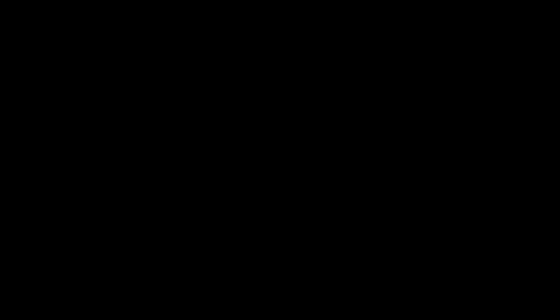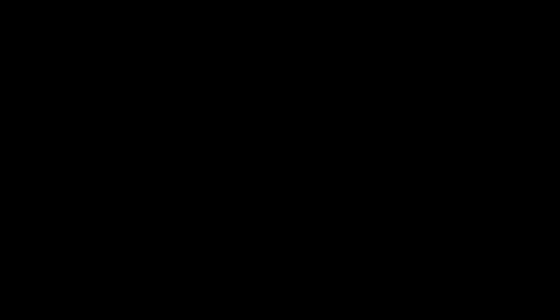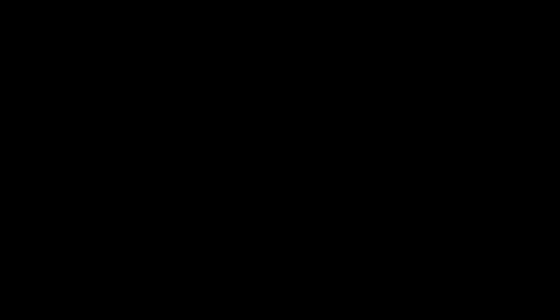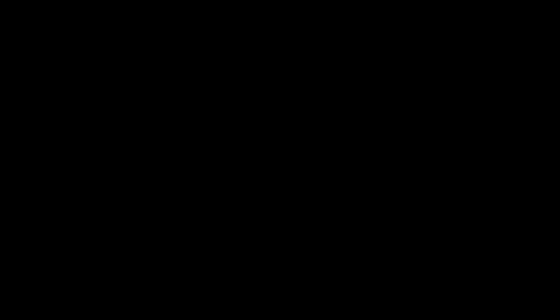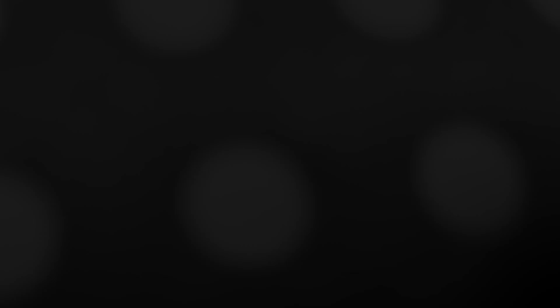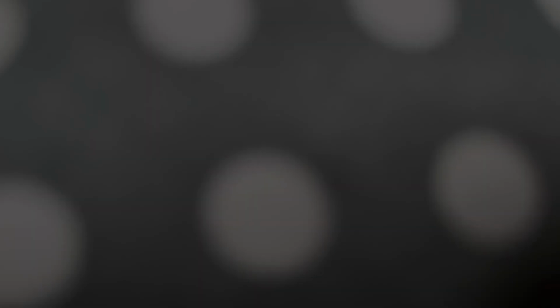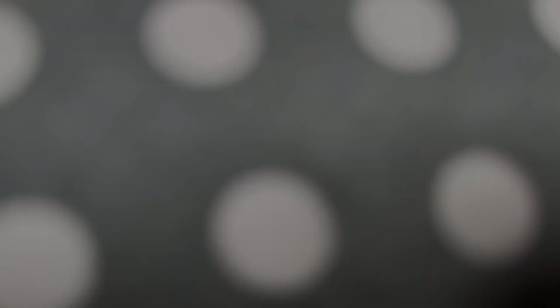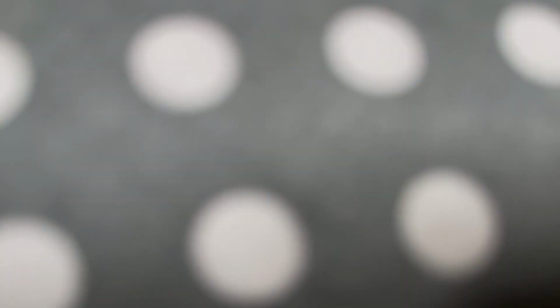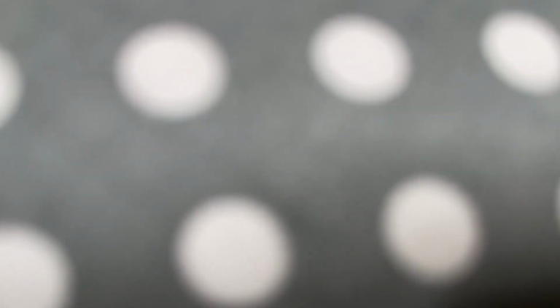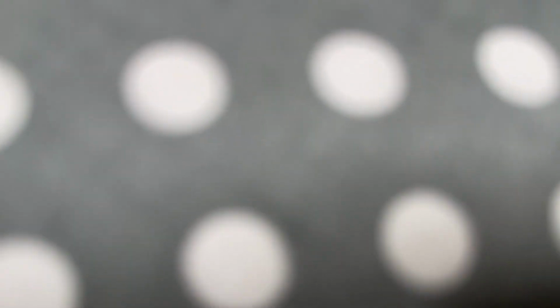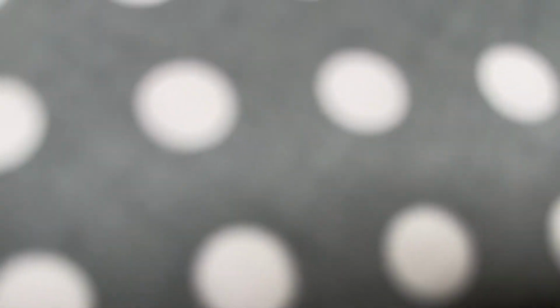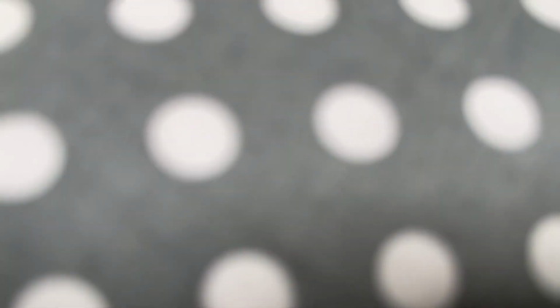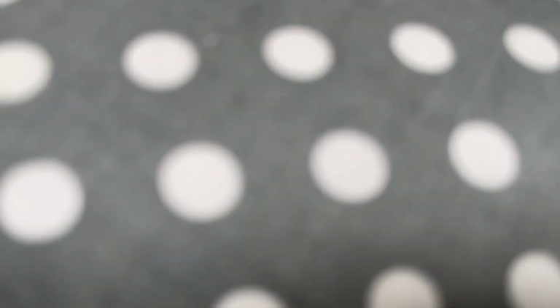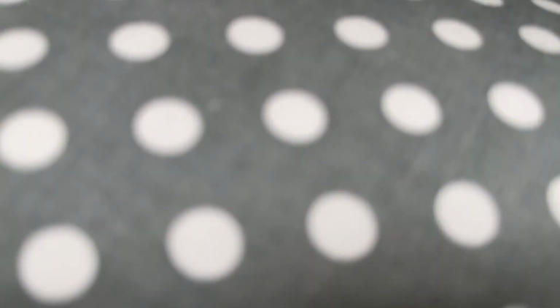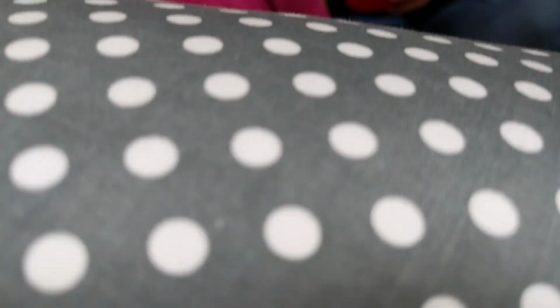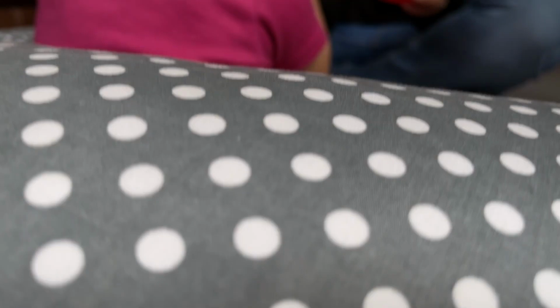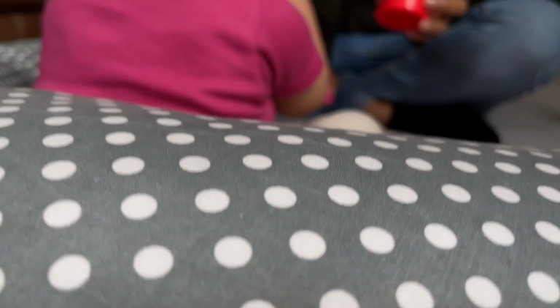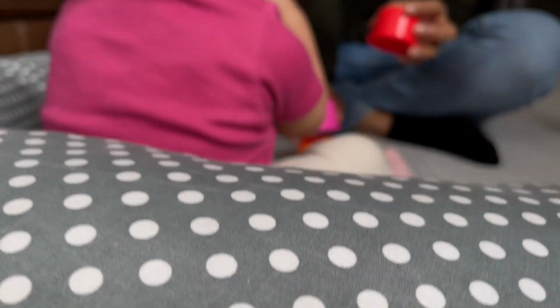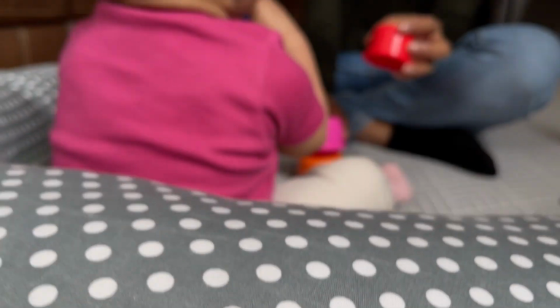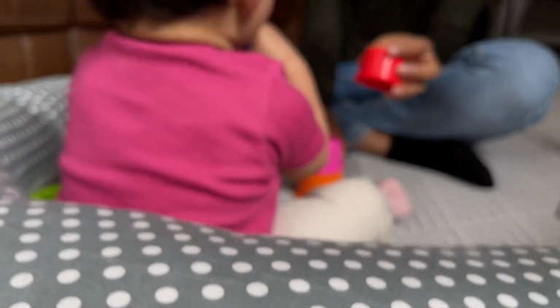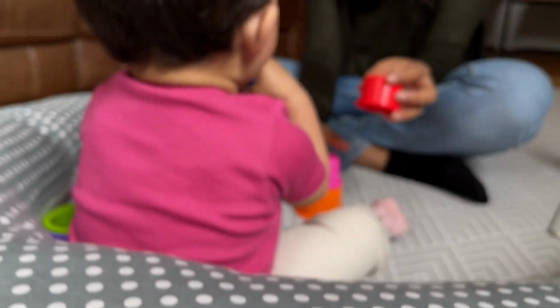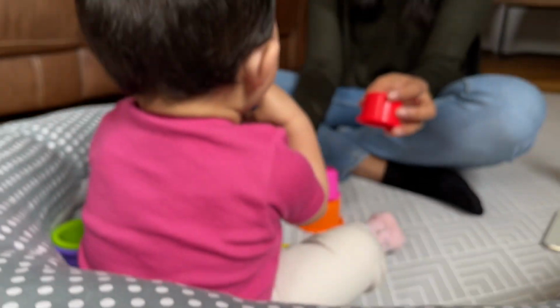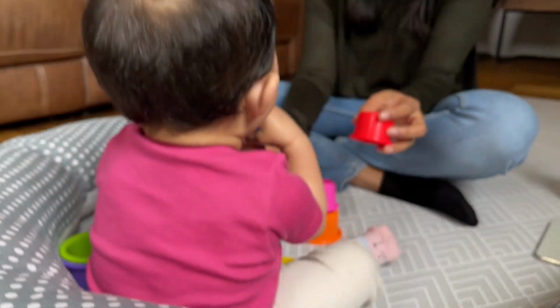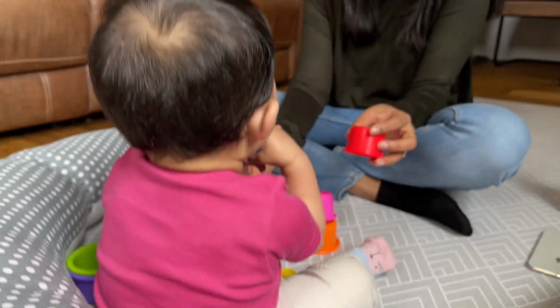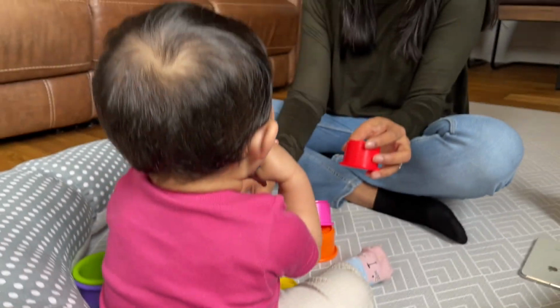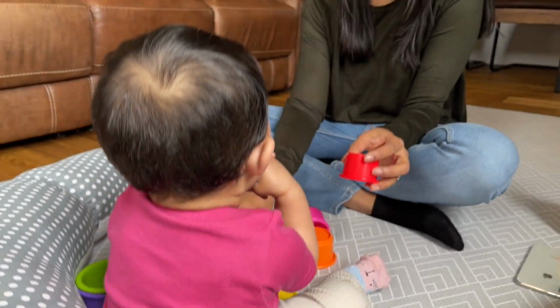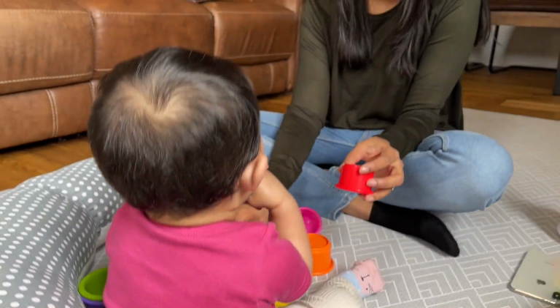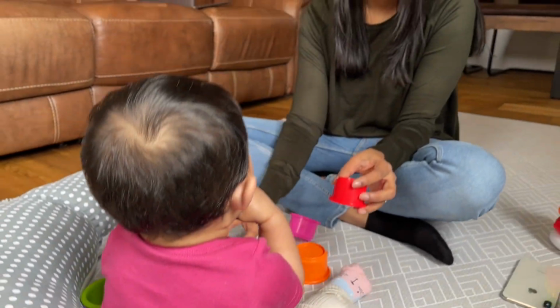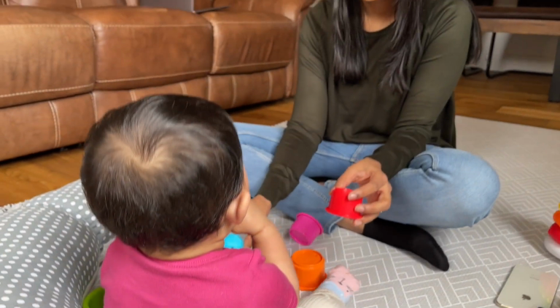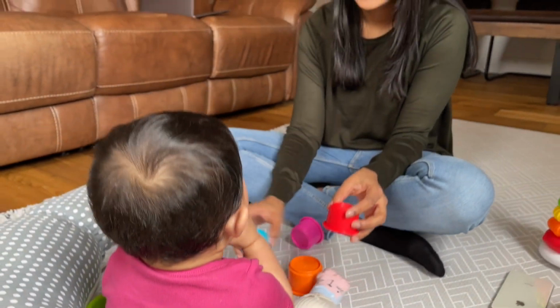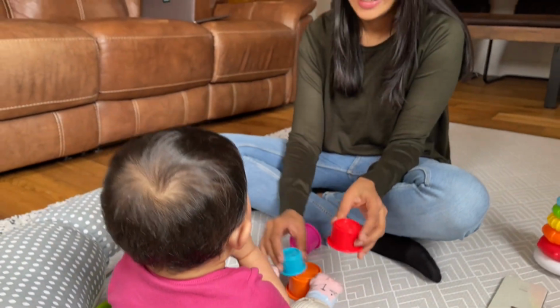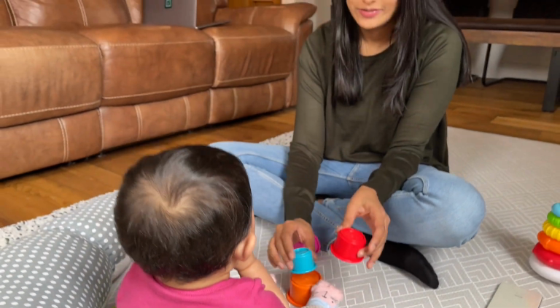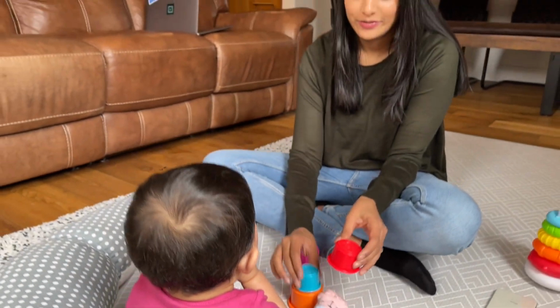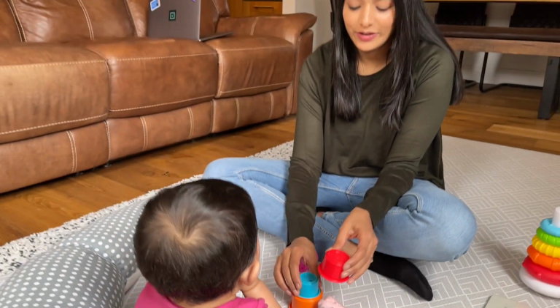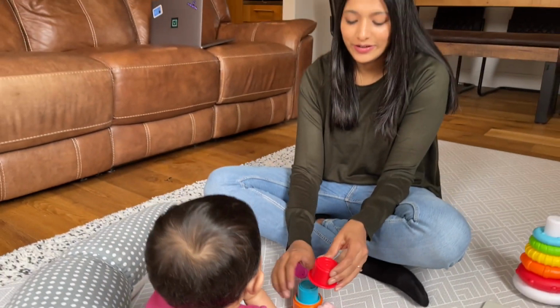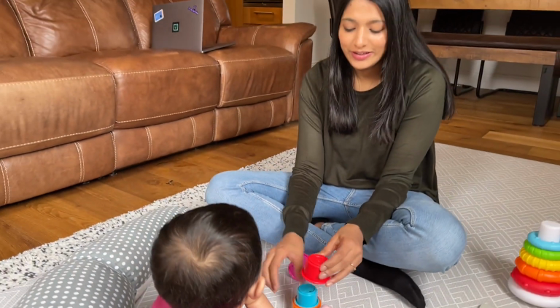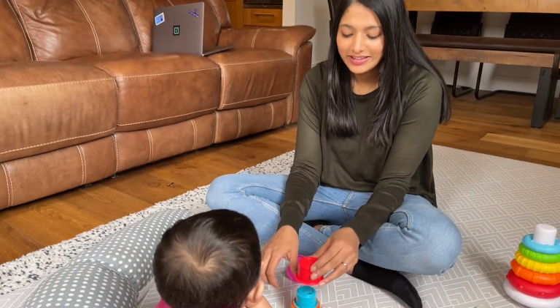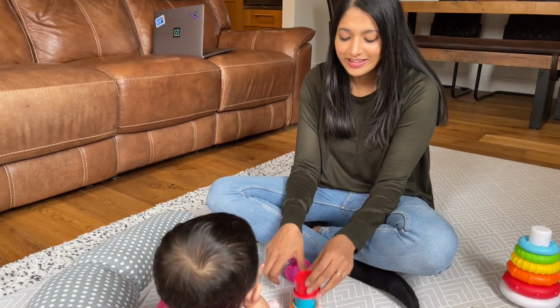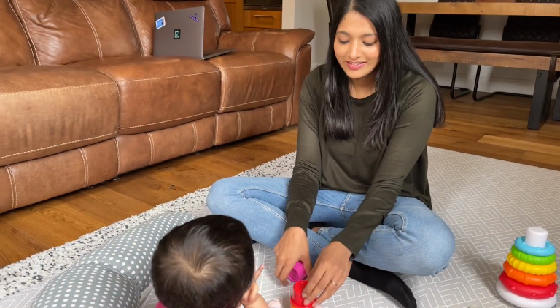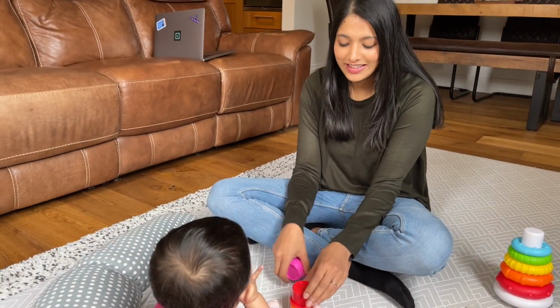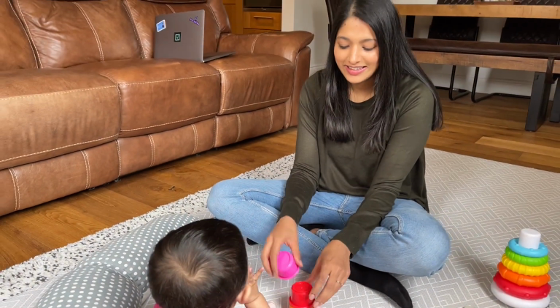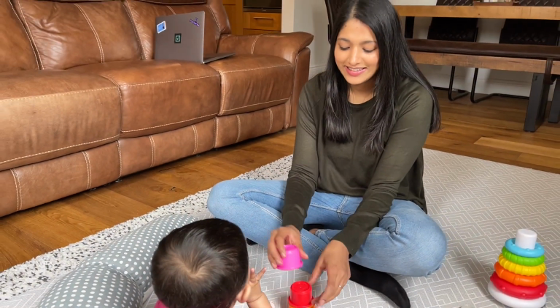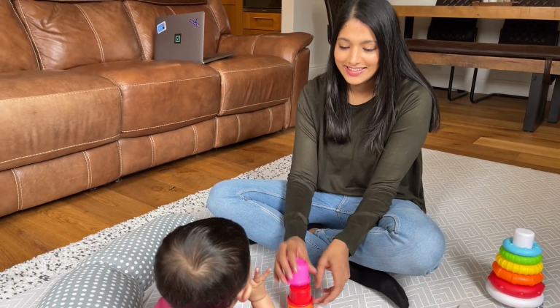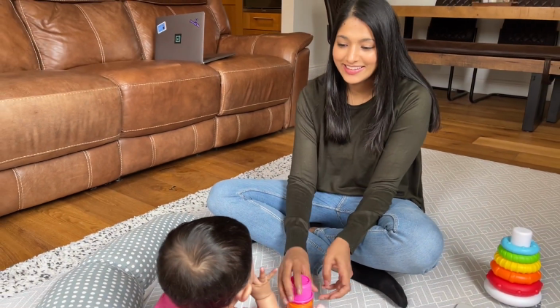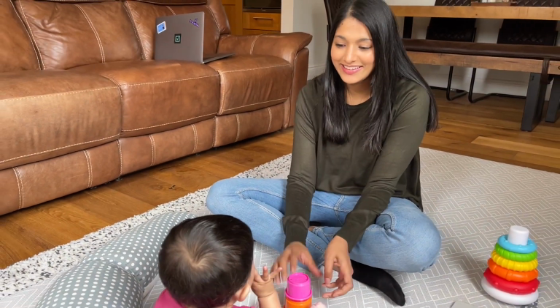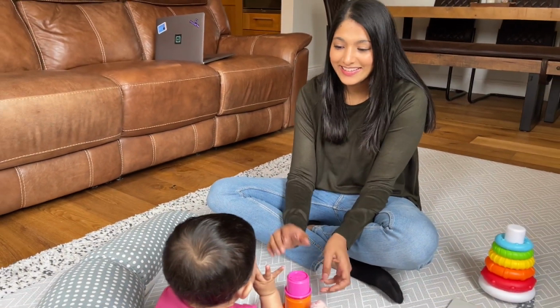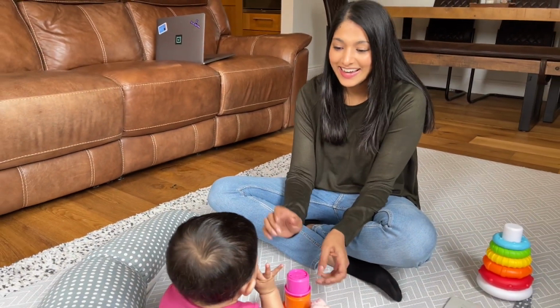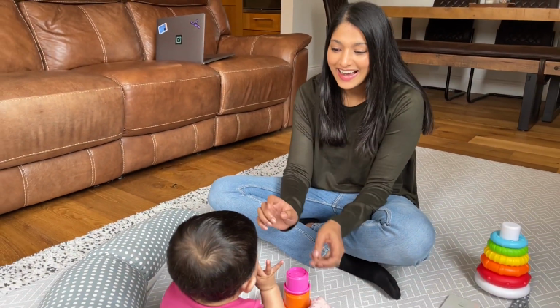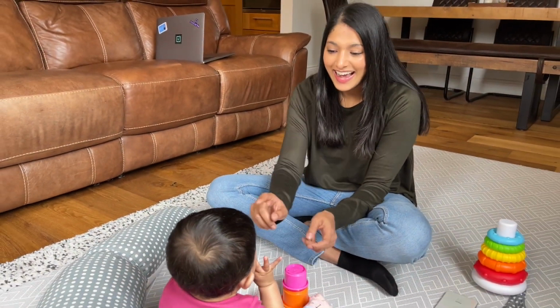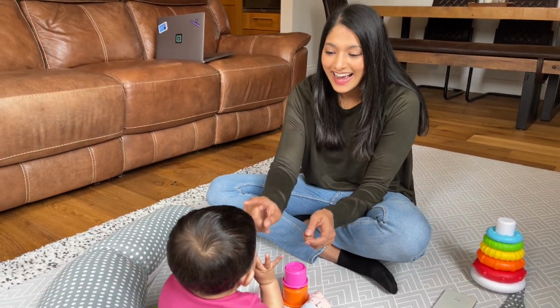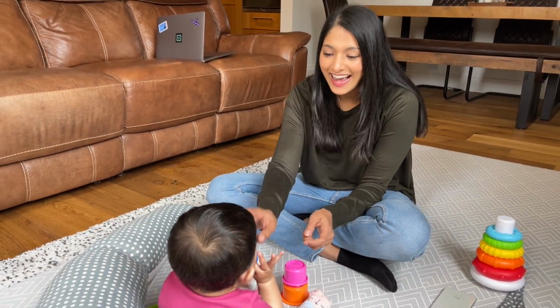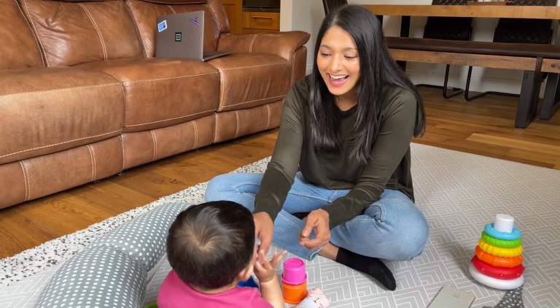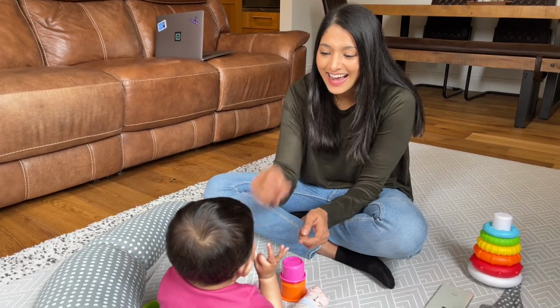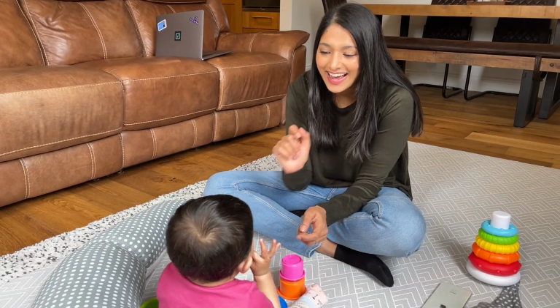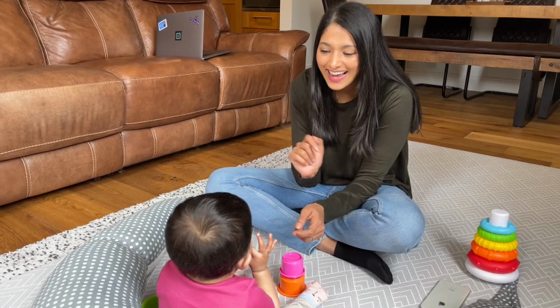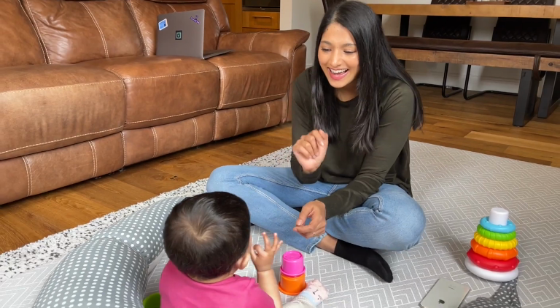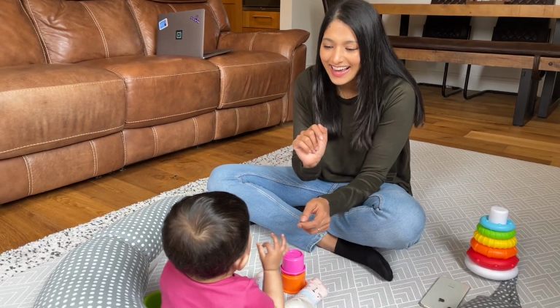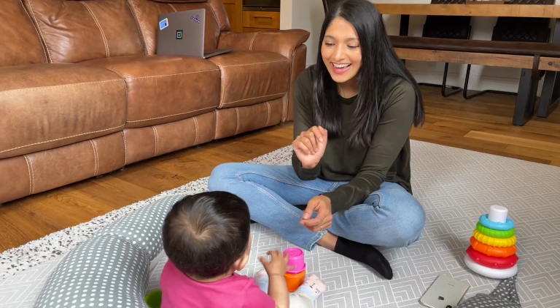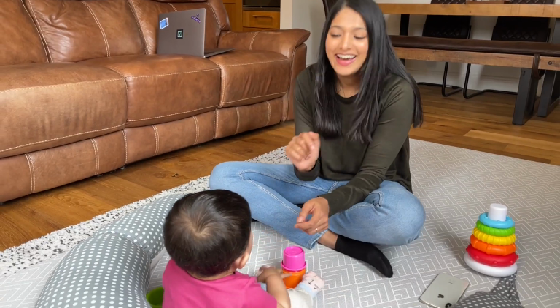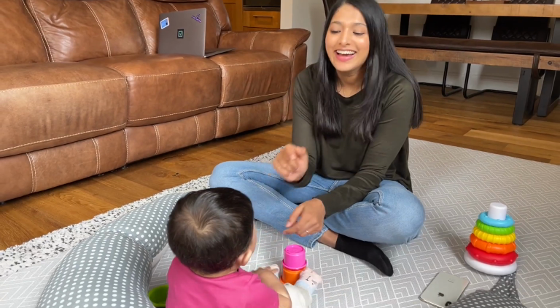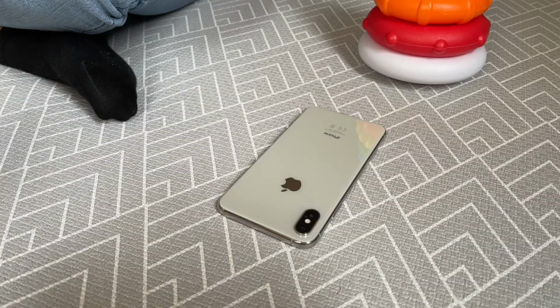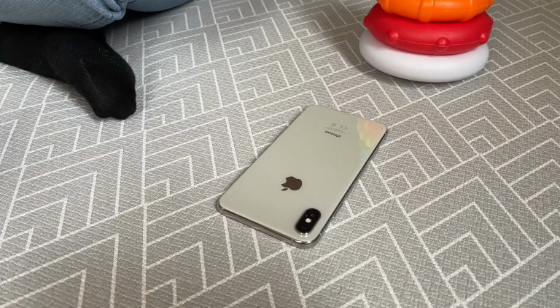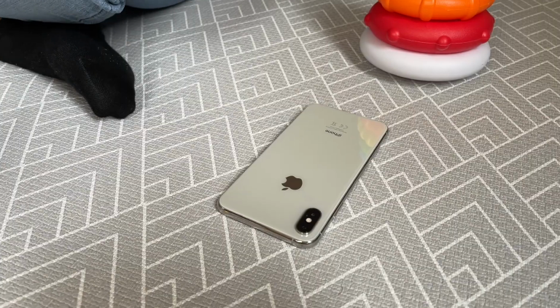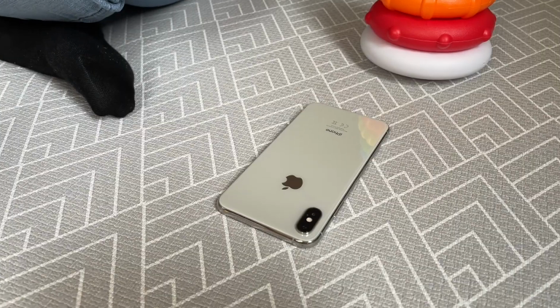Six, five, four, three, two — ha, ha, ha.